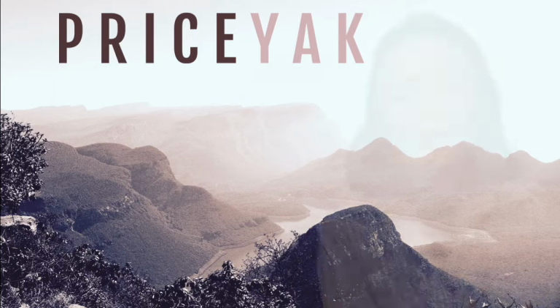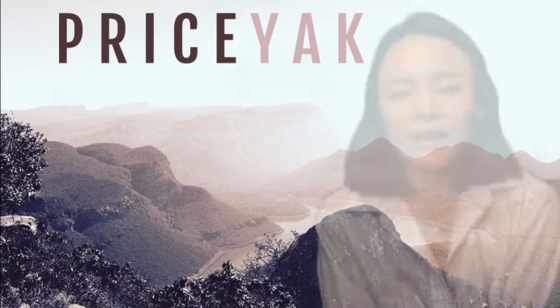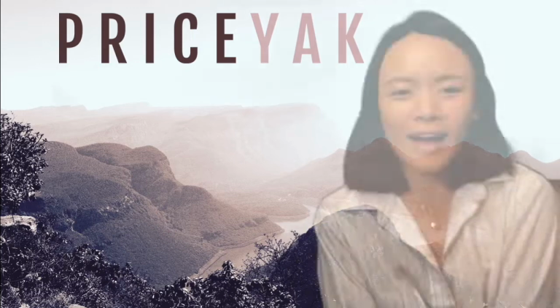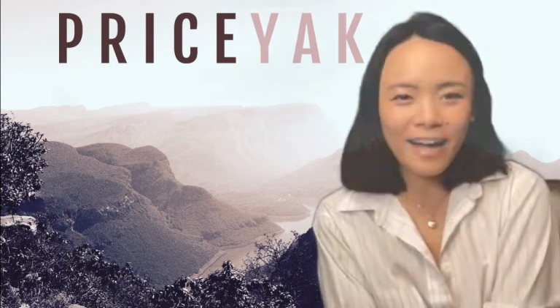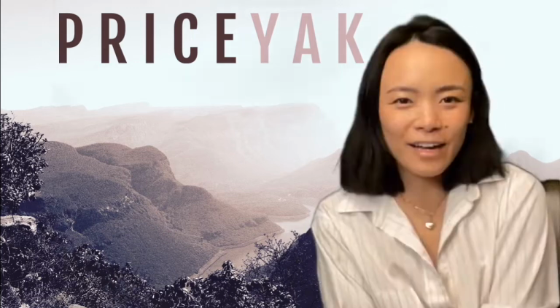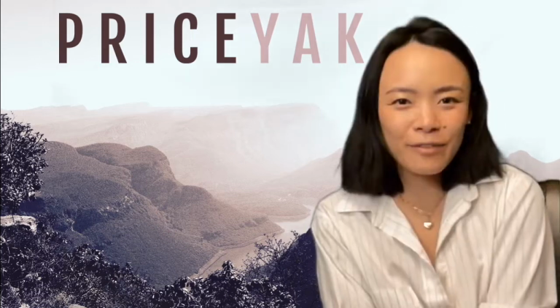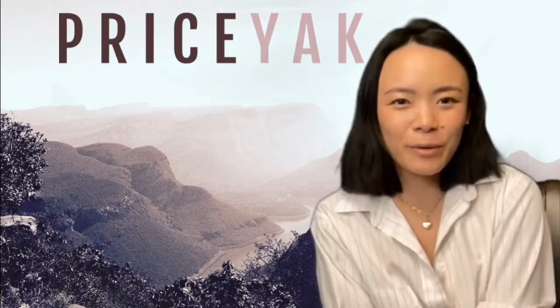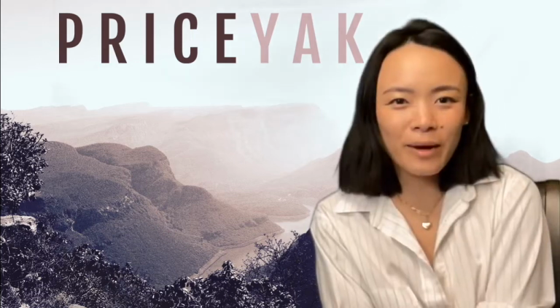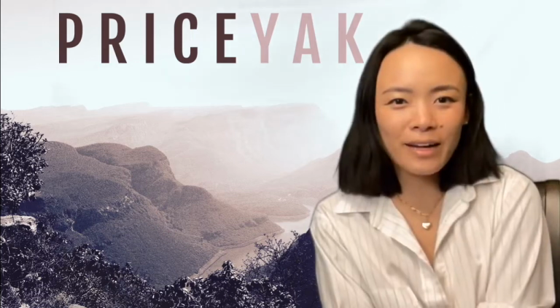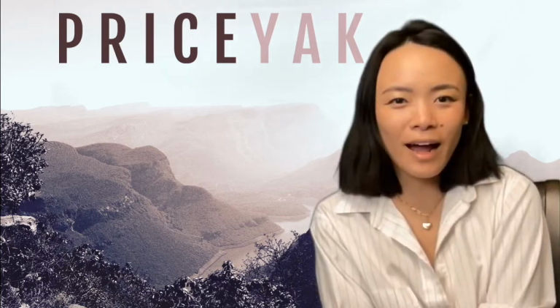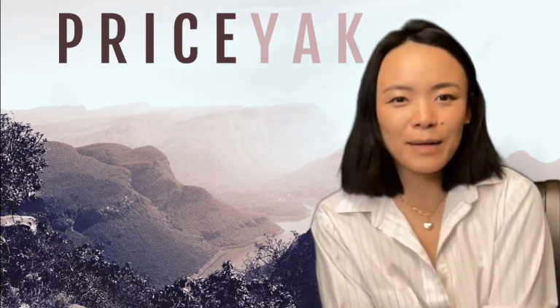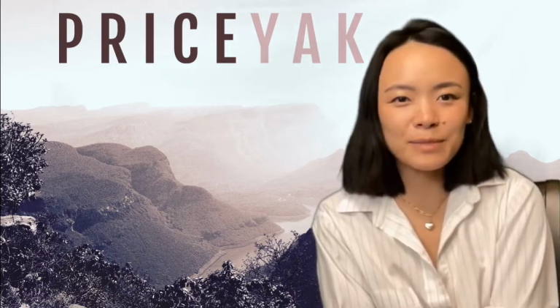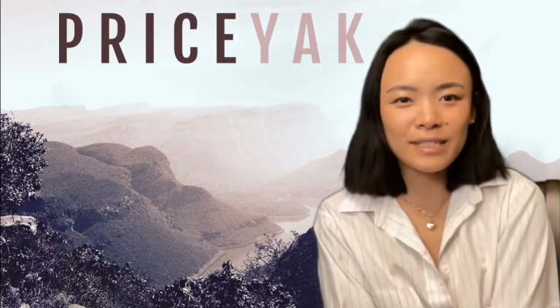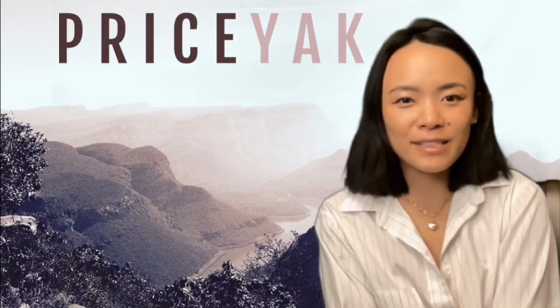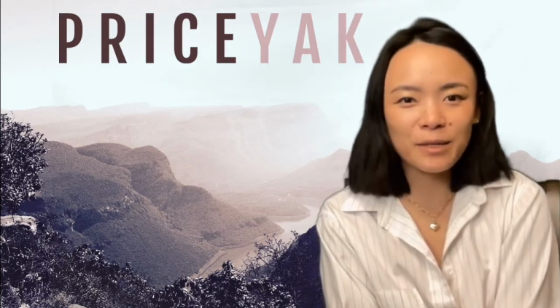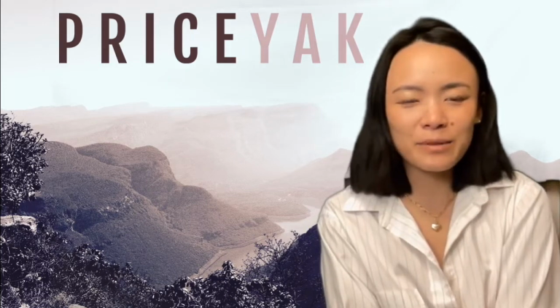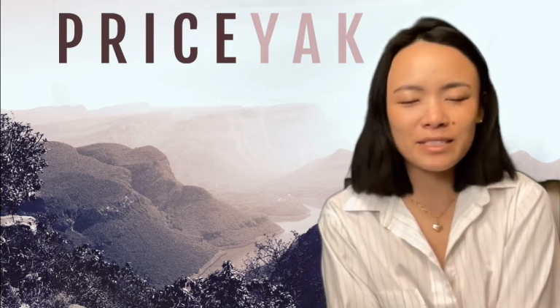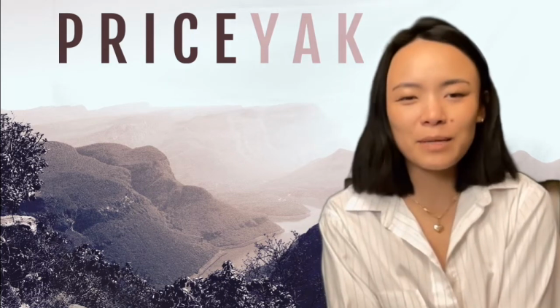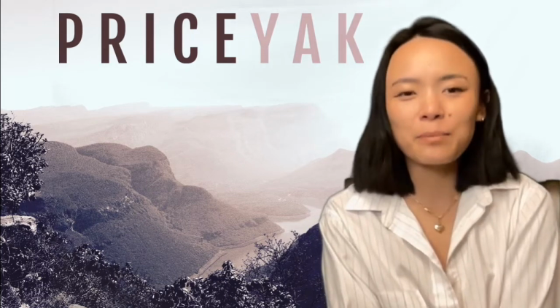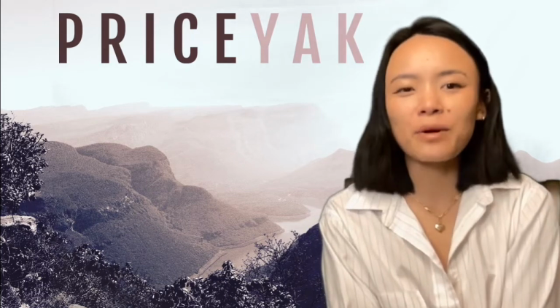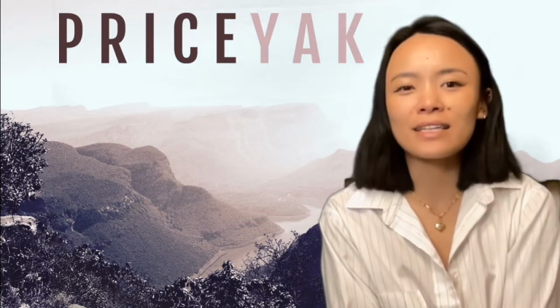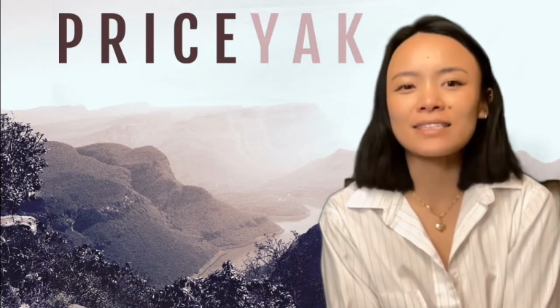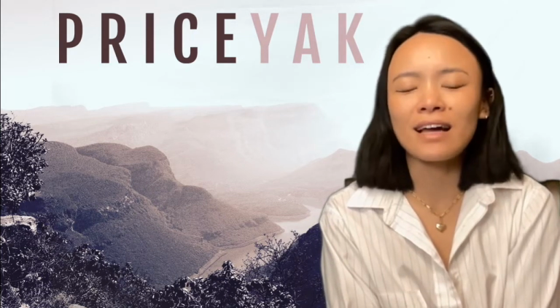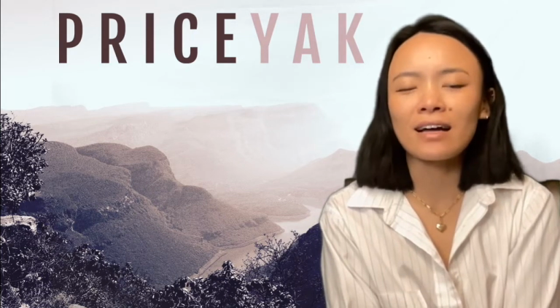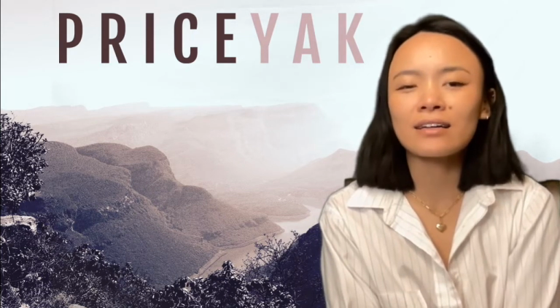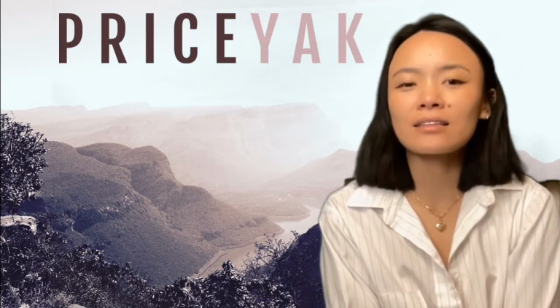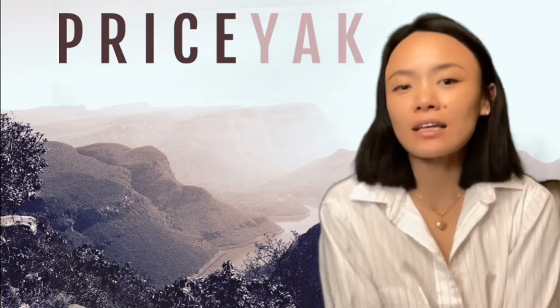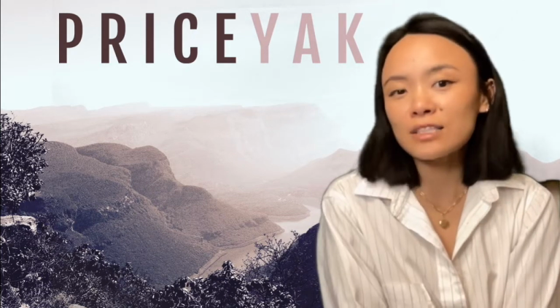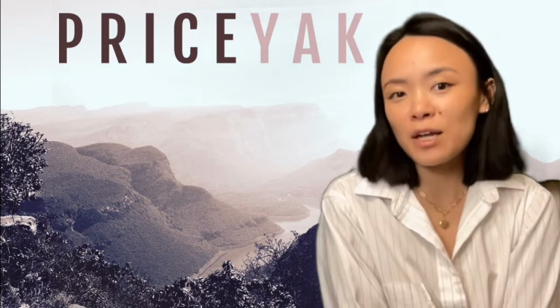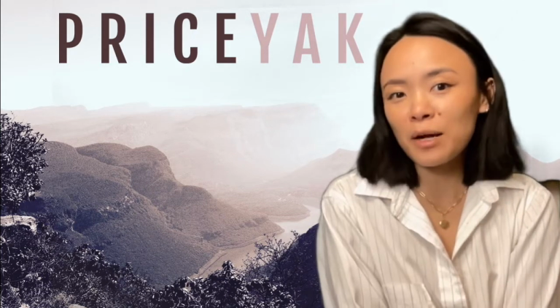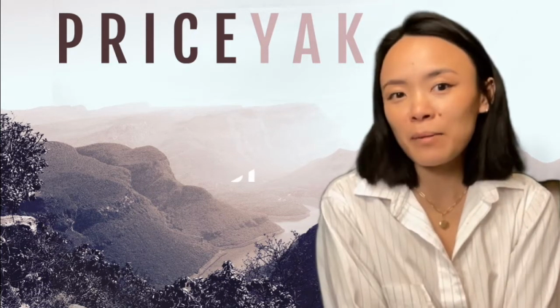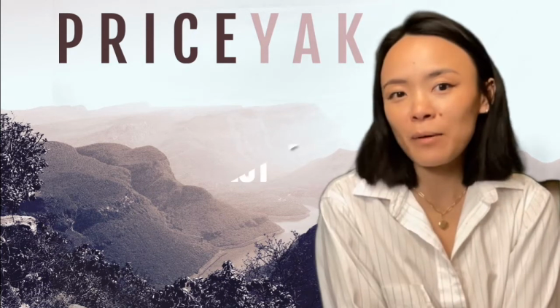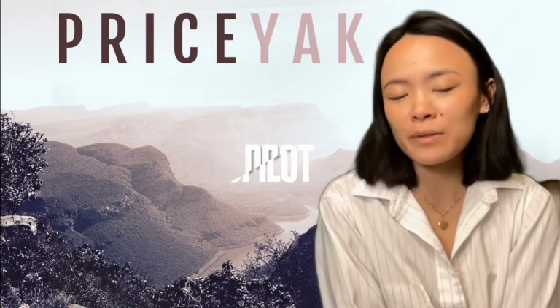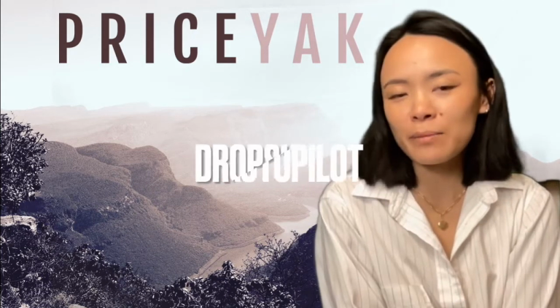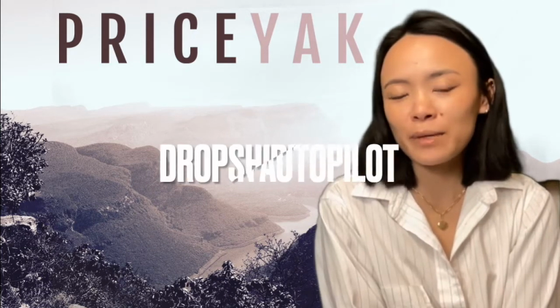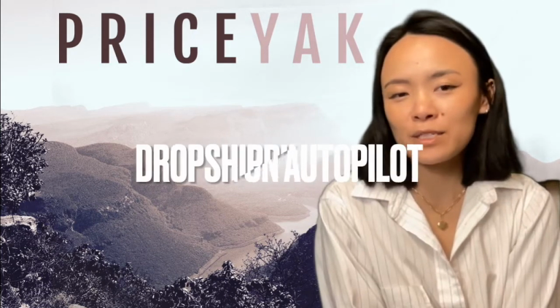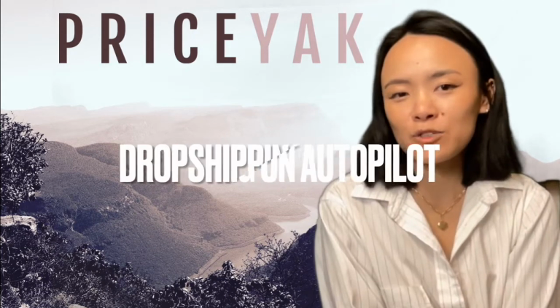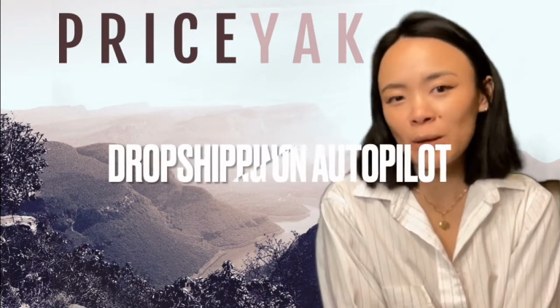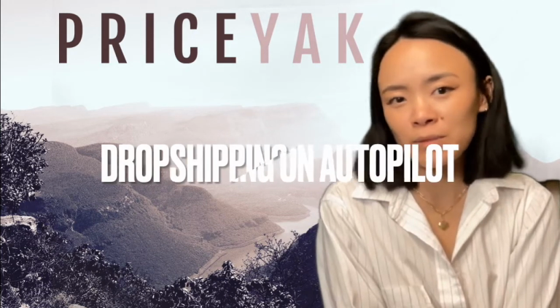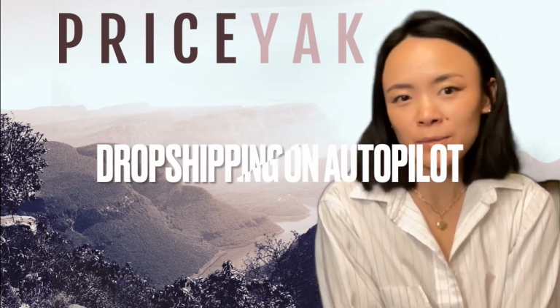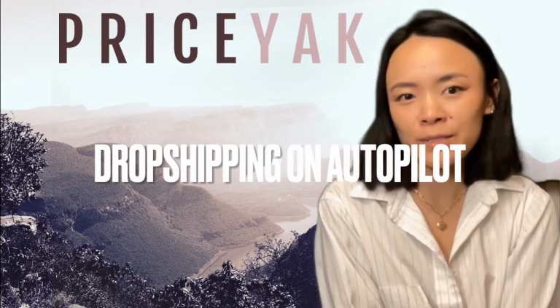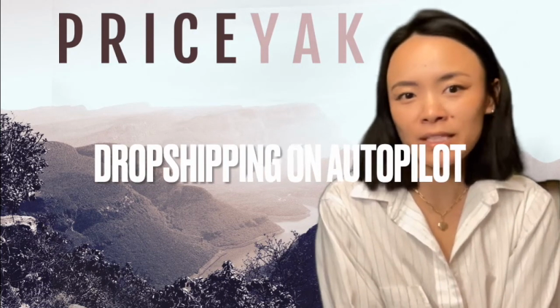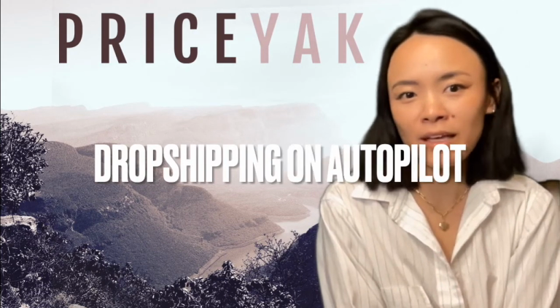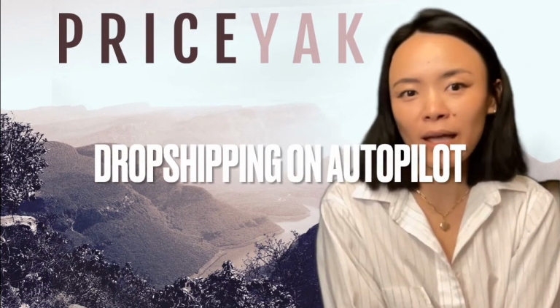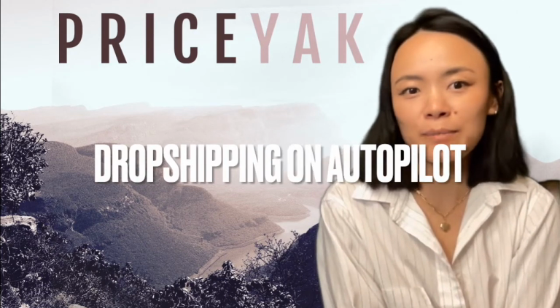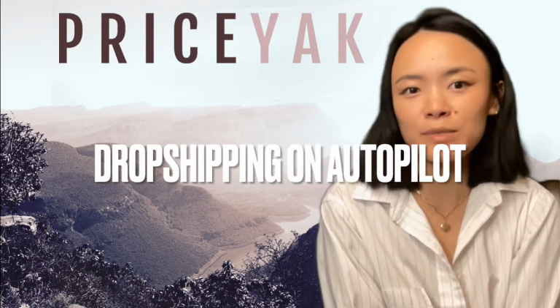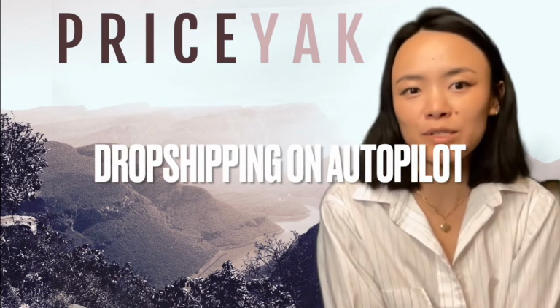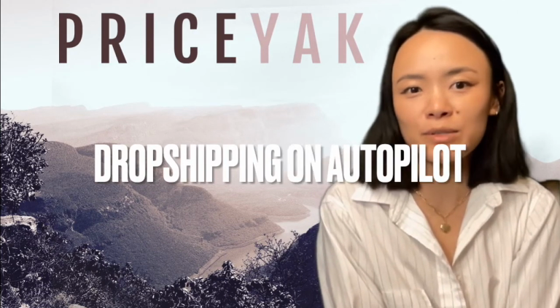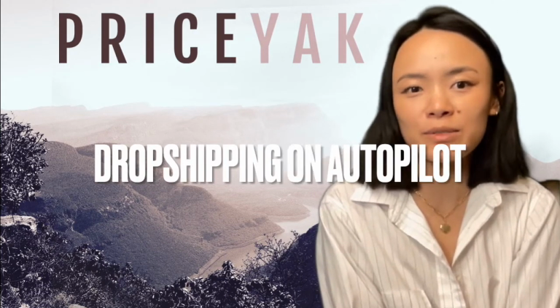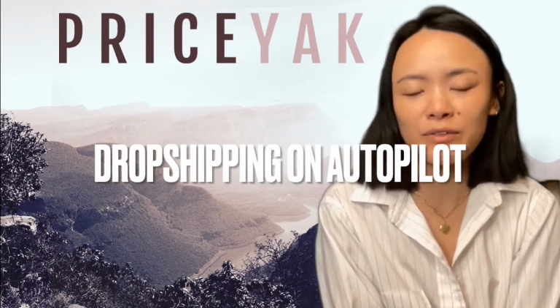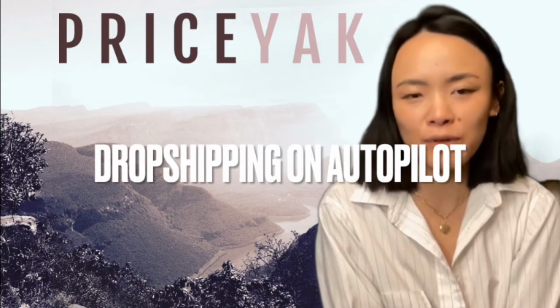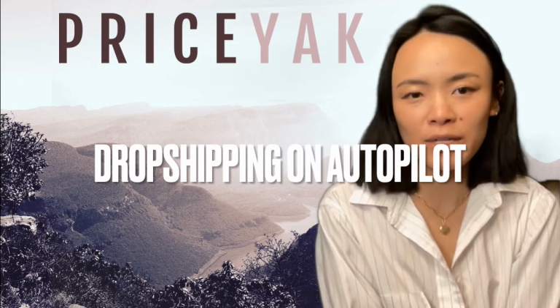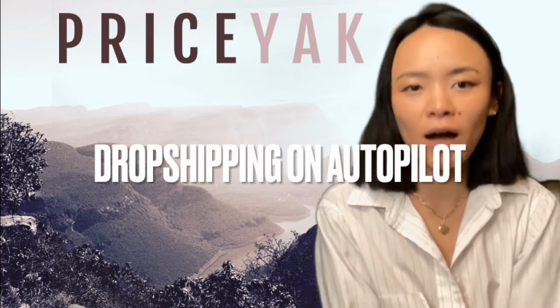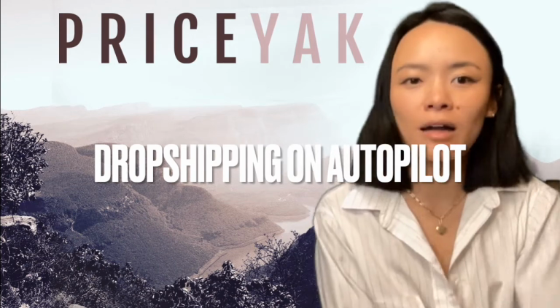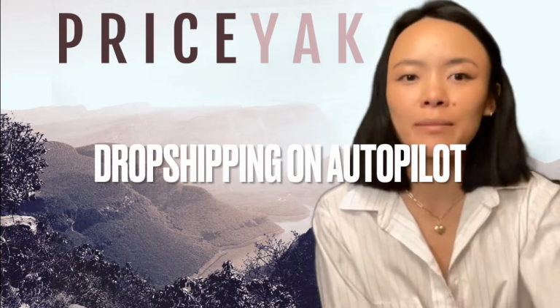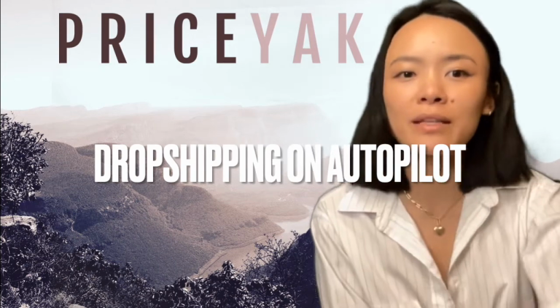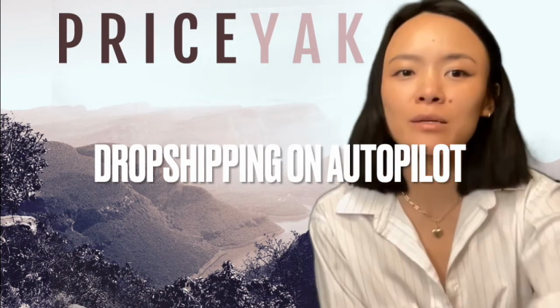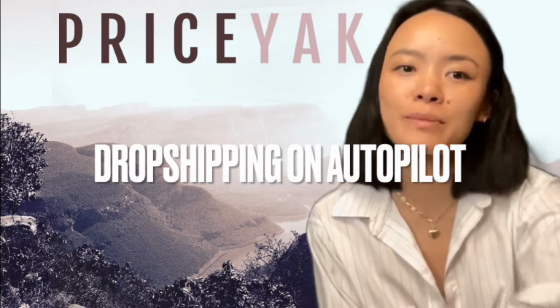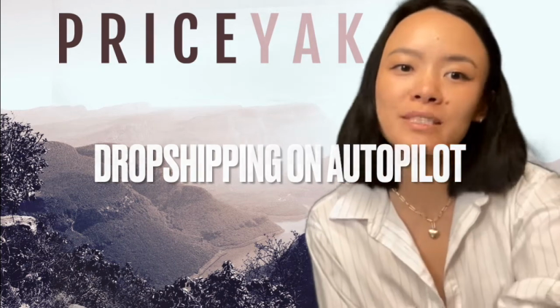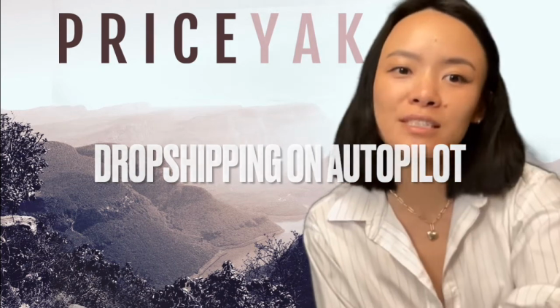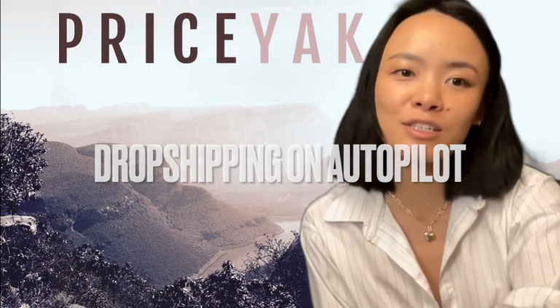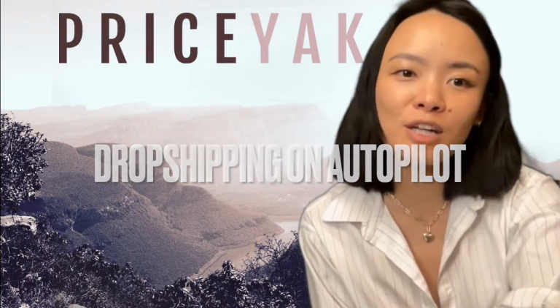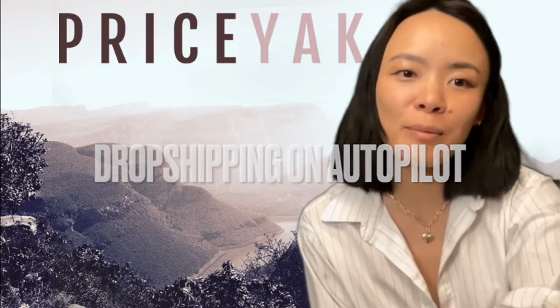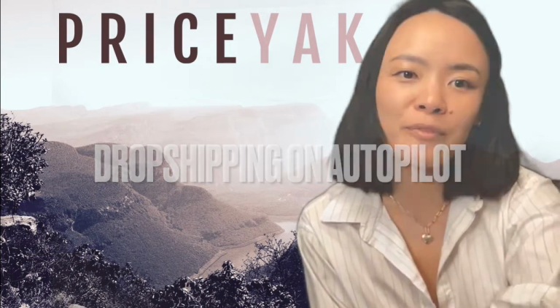Hi everyone, I'm Jessica with Team Priceyak. Let's talk about what the biggest dropshippers in the game do to fully automate their business on Shopify.